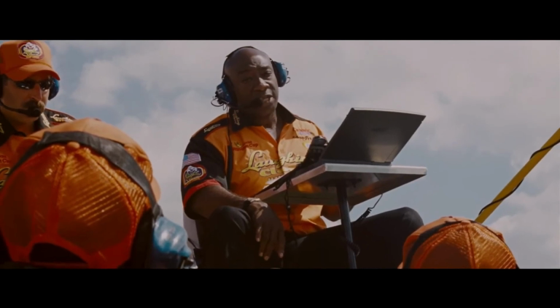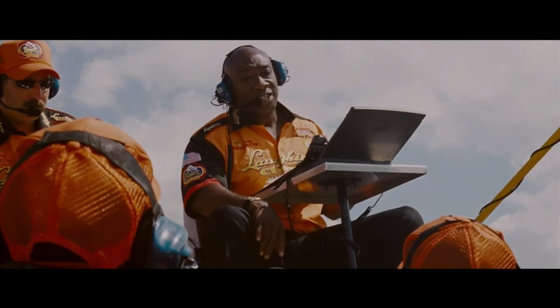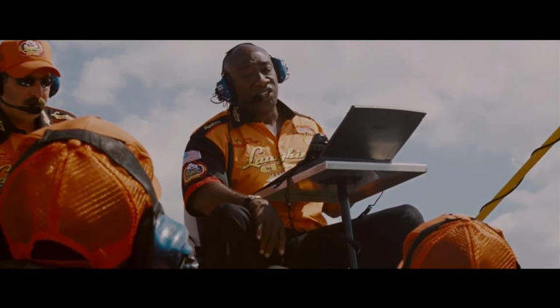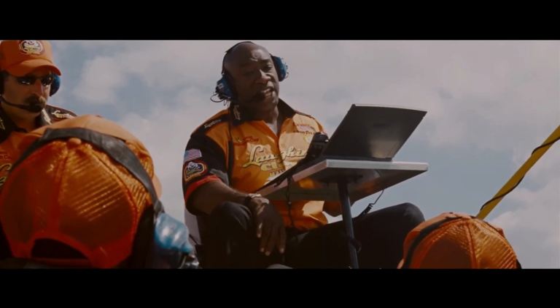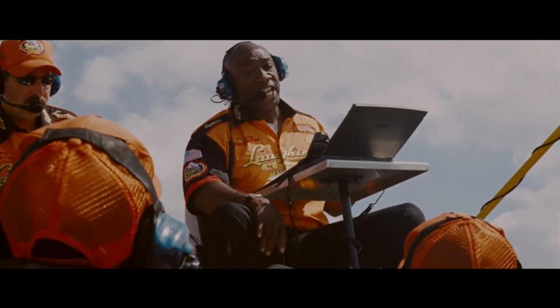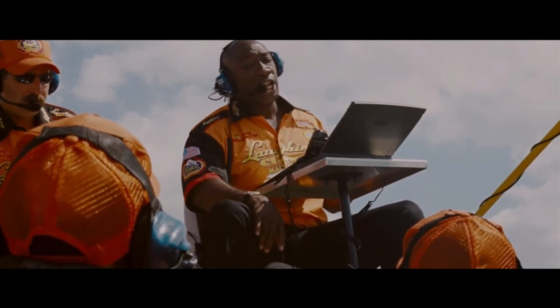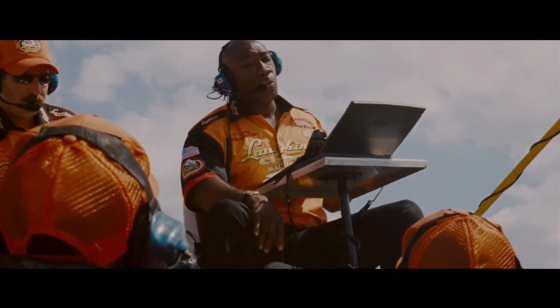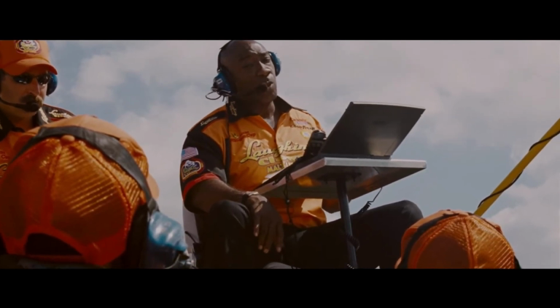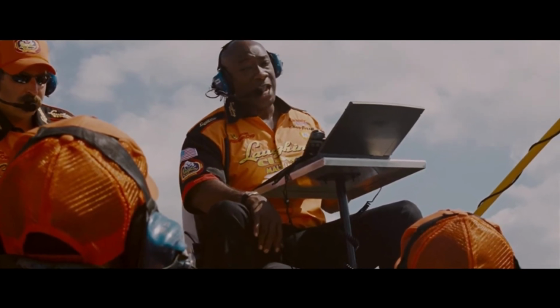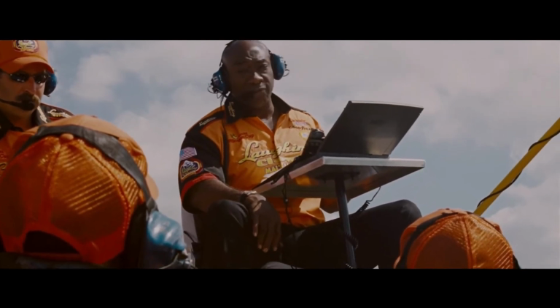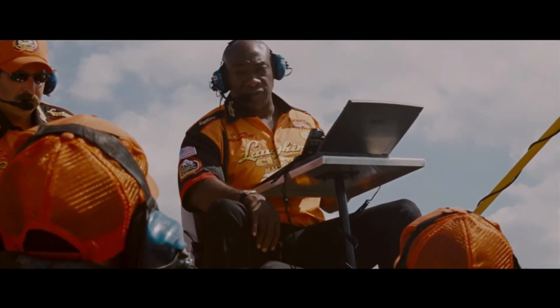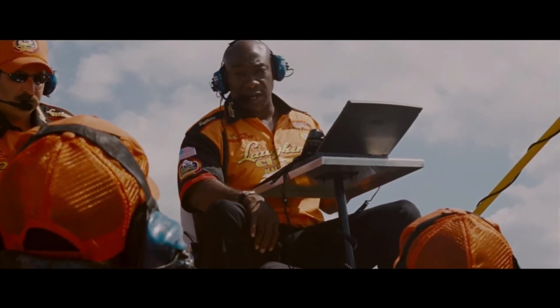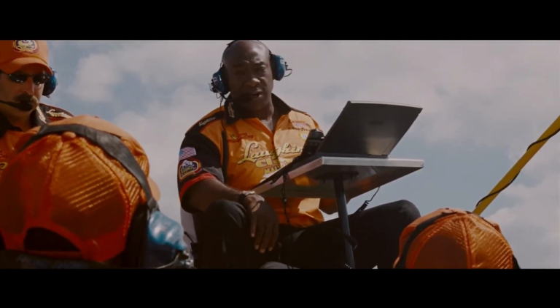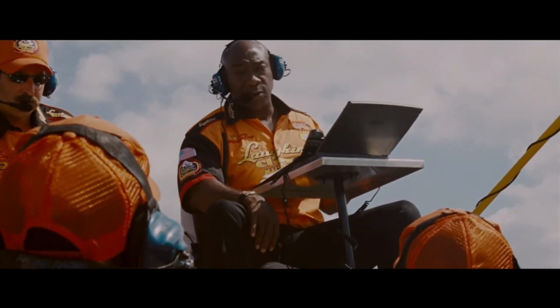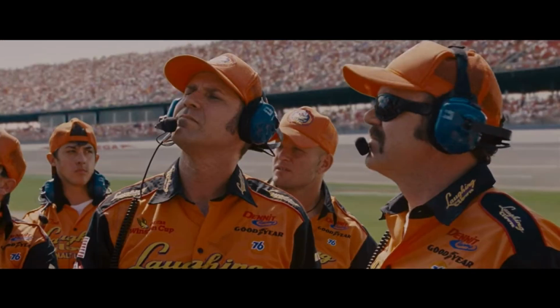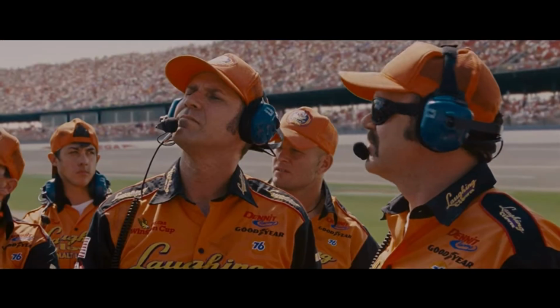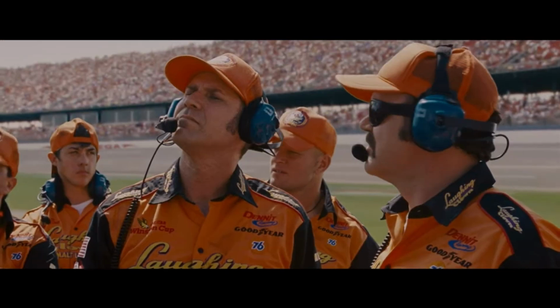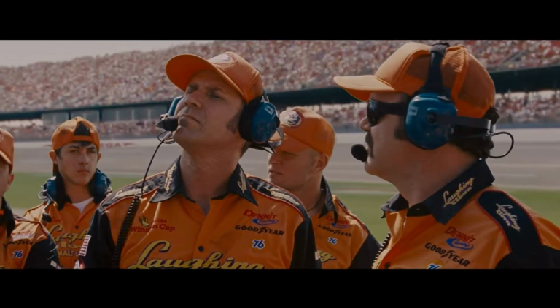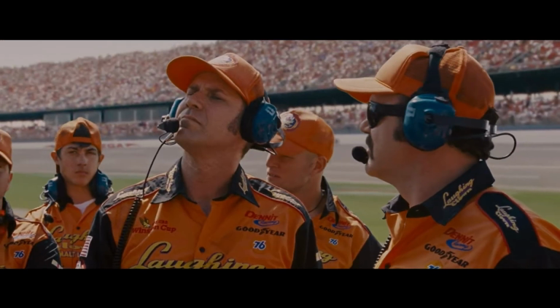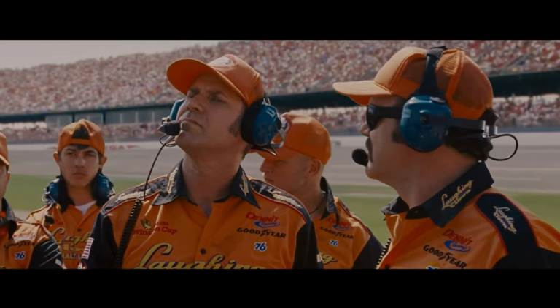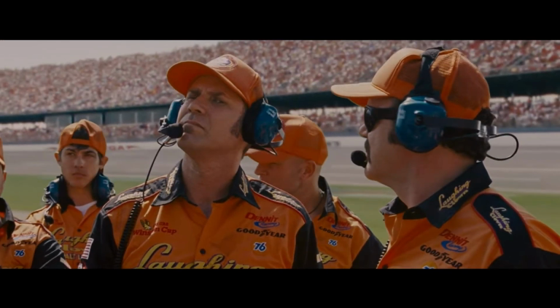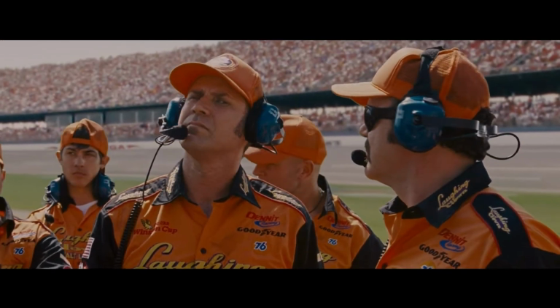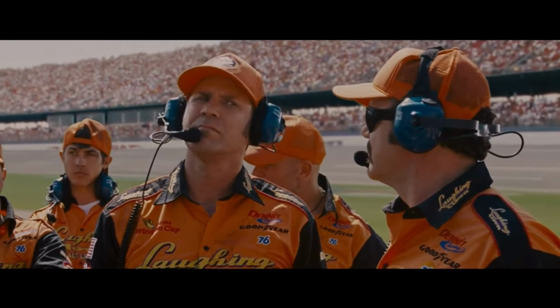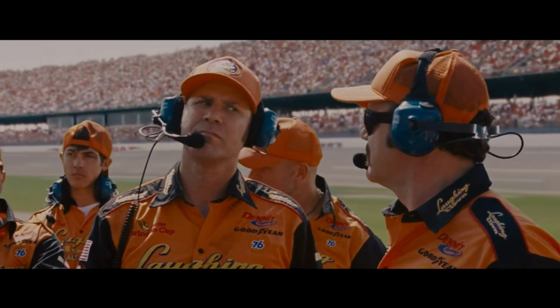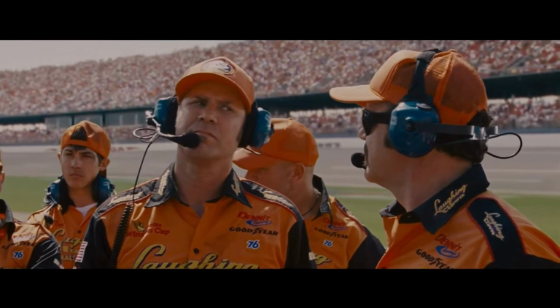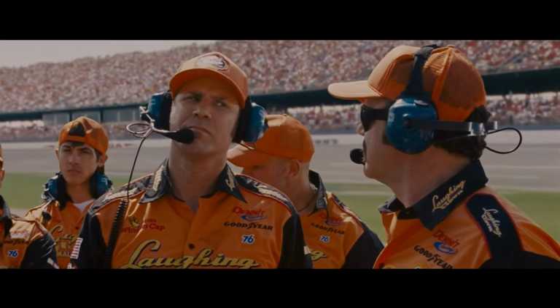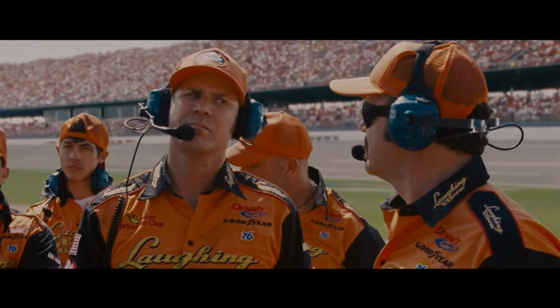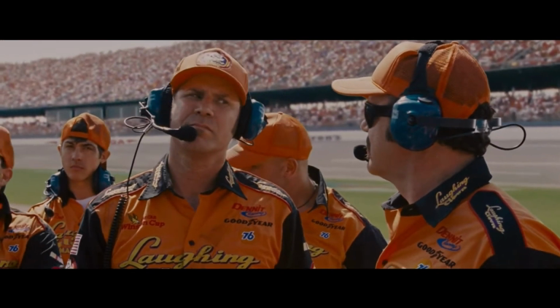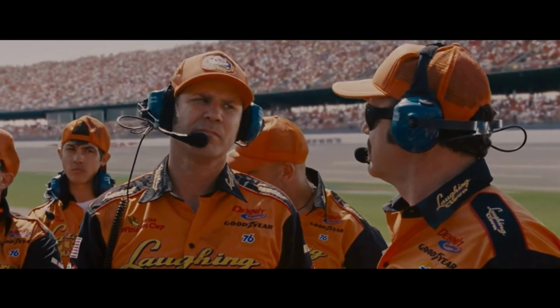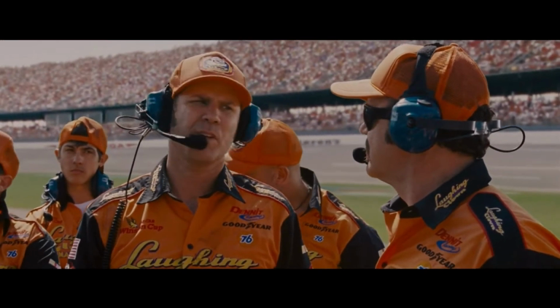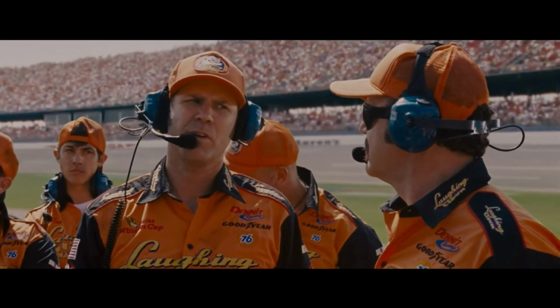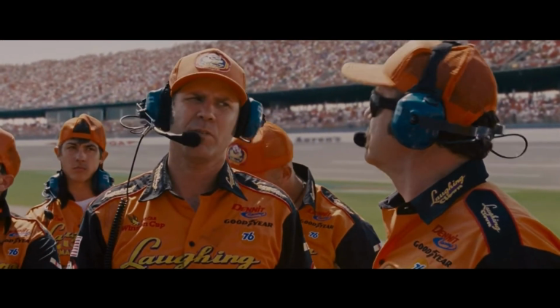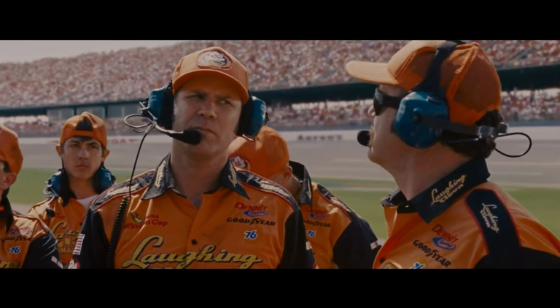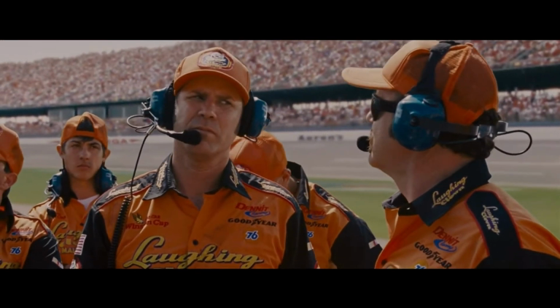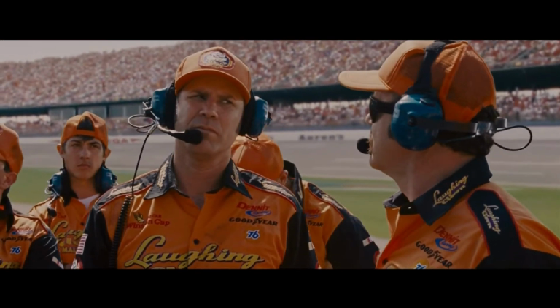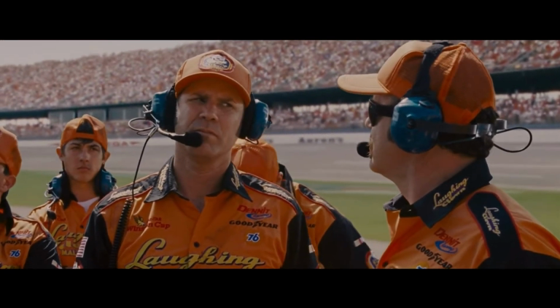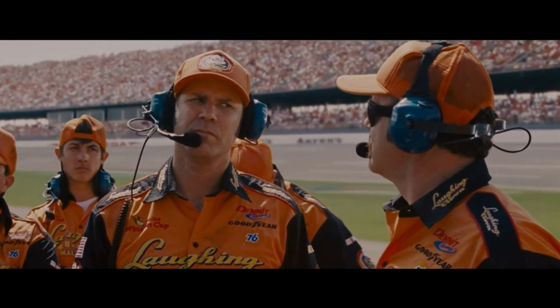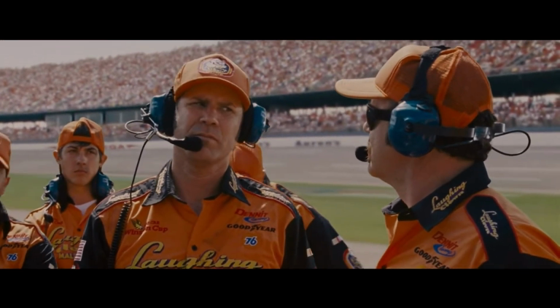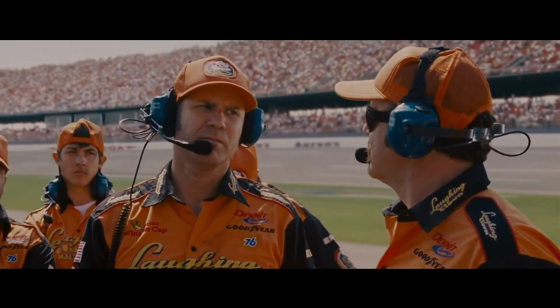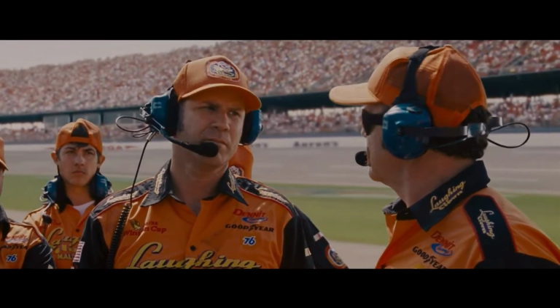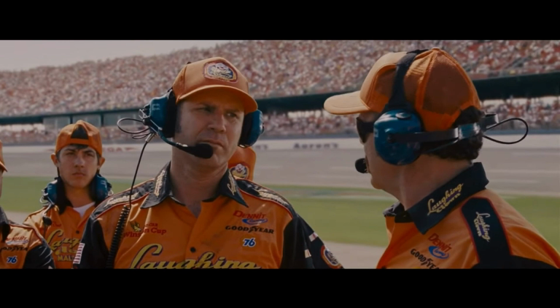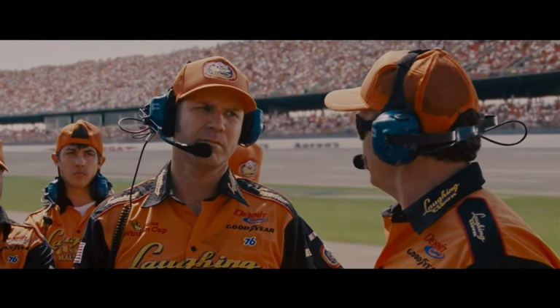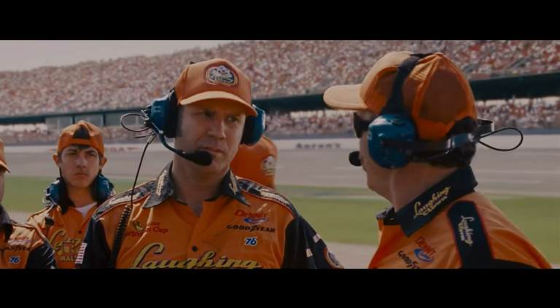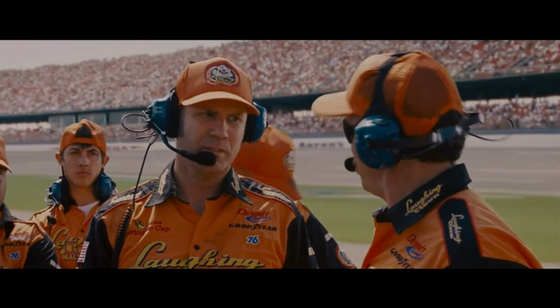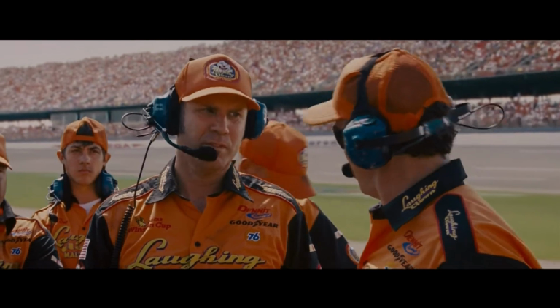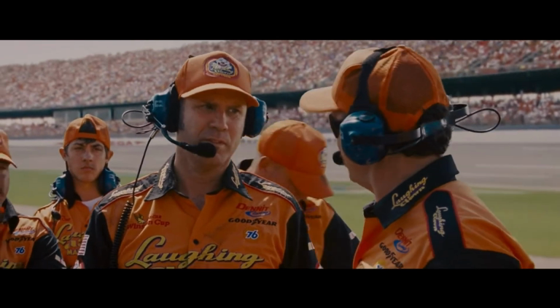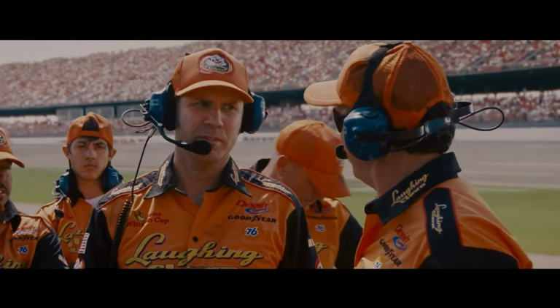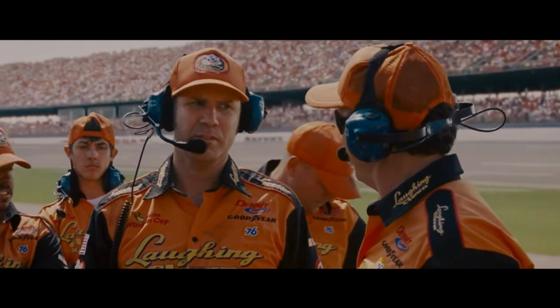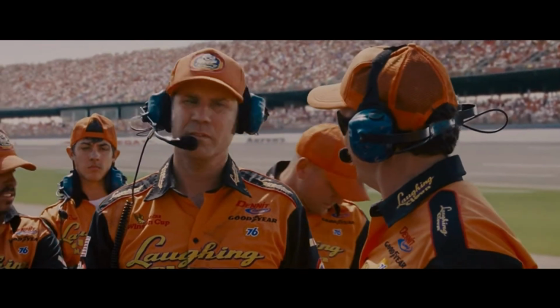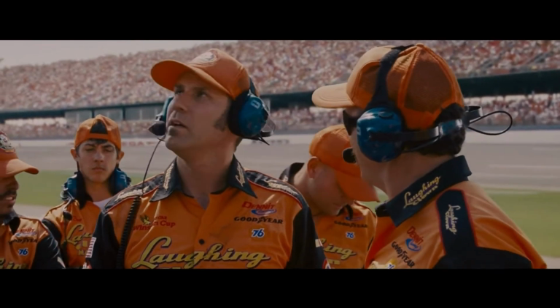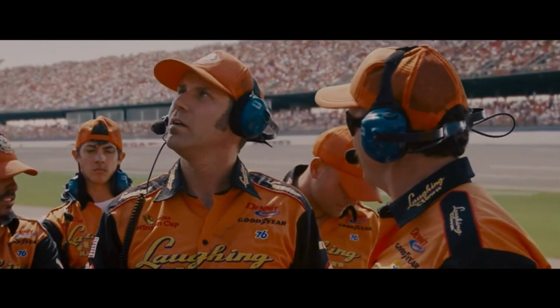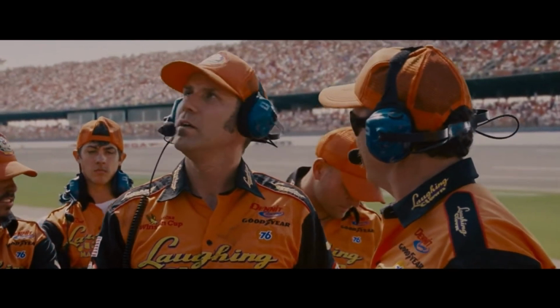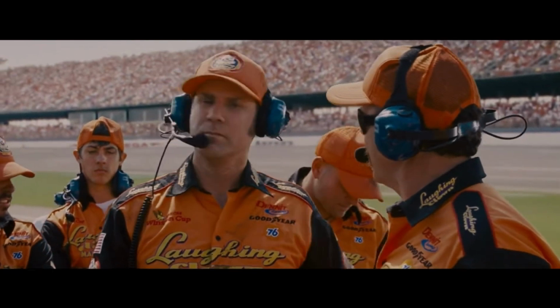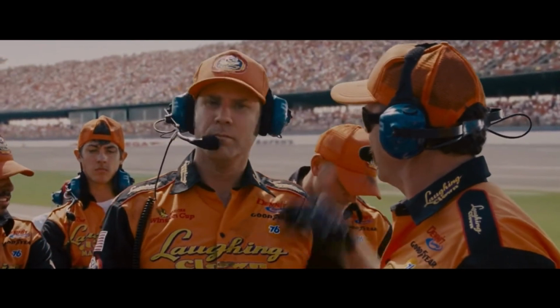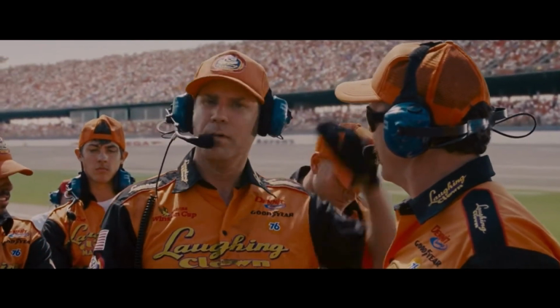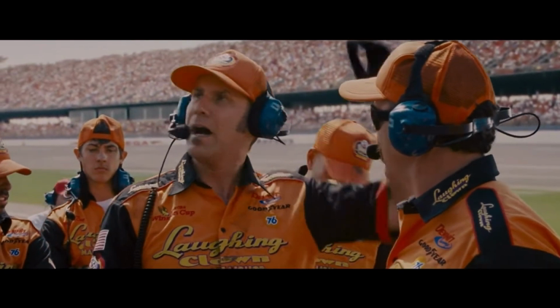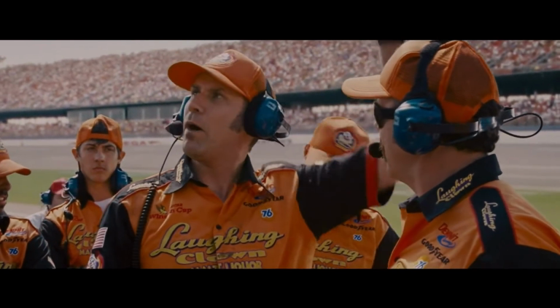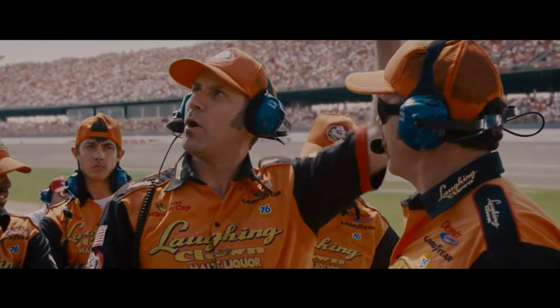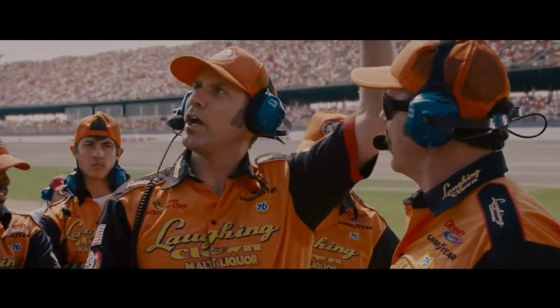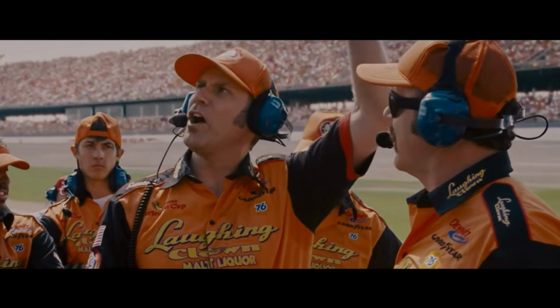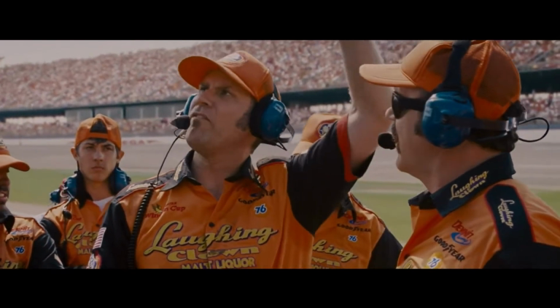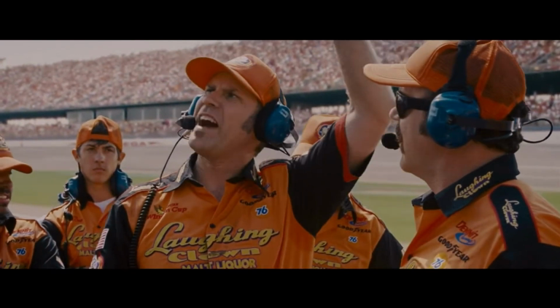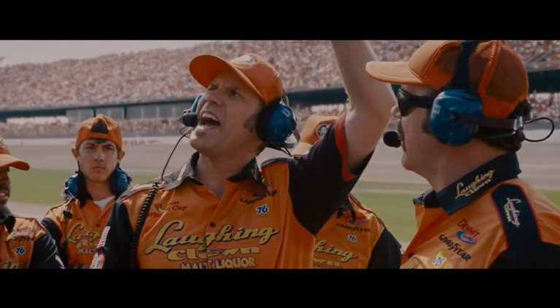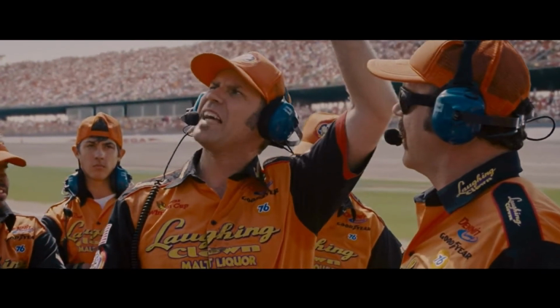Is there anyone out there who wants to go fast? I want to go fast!